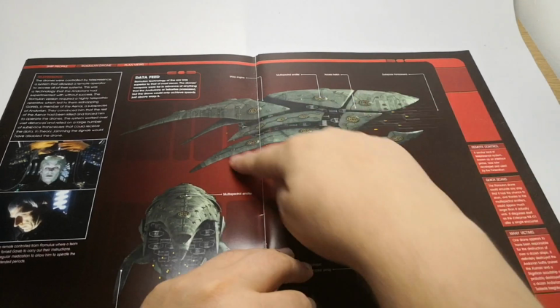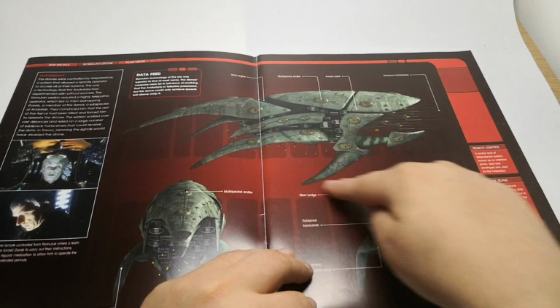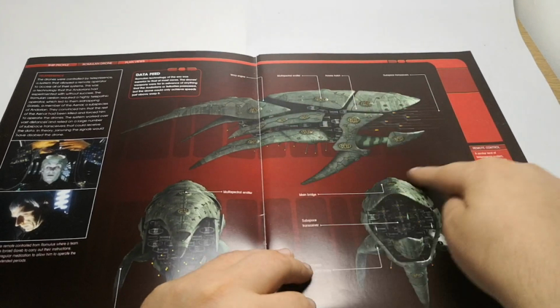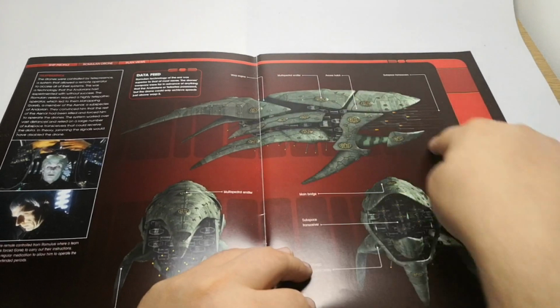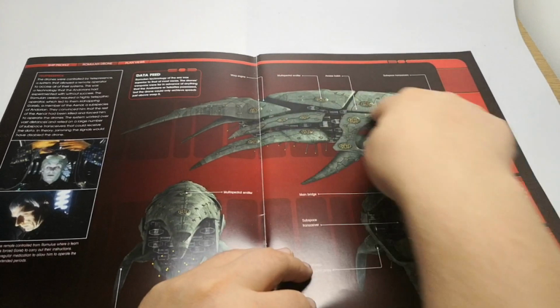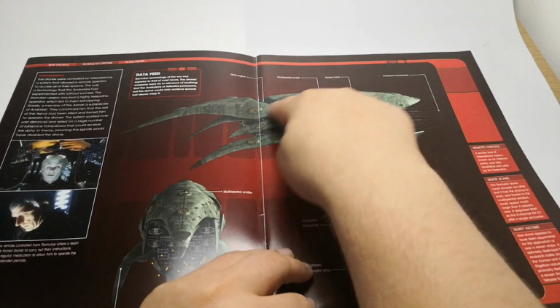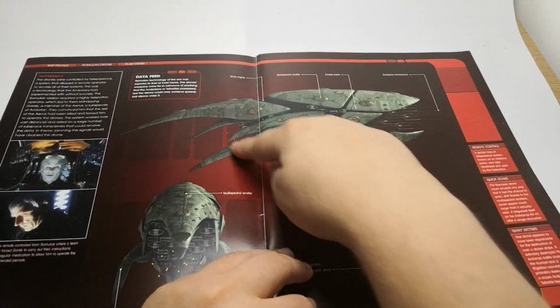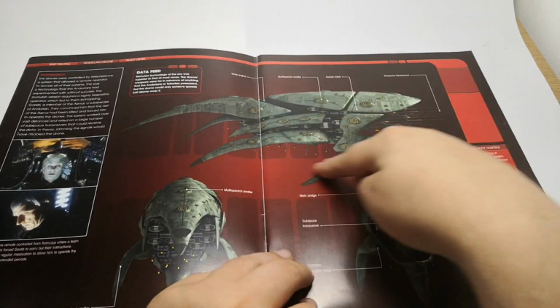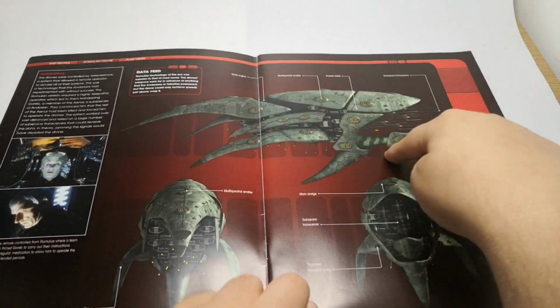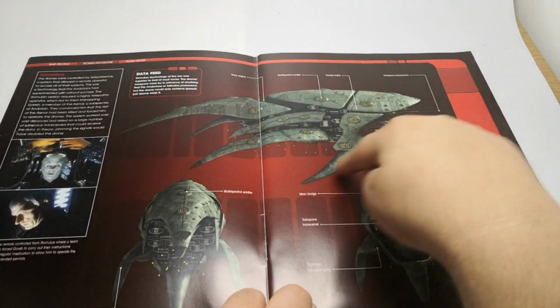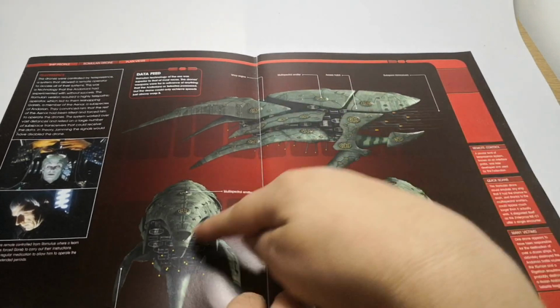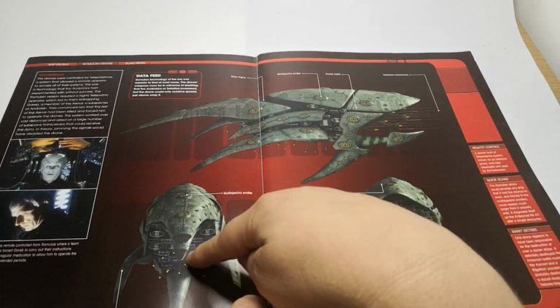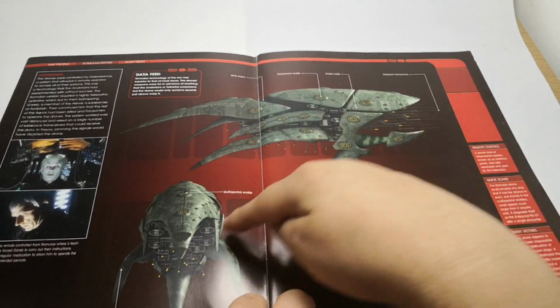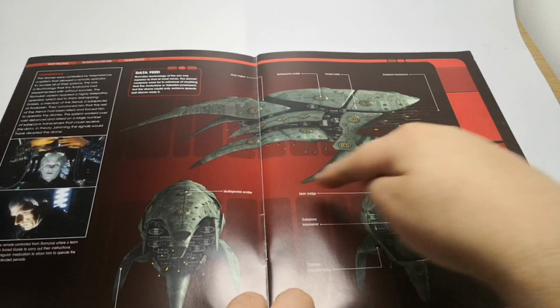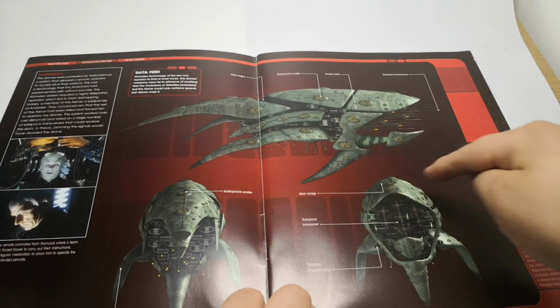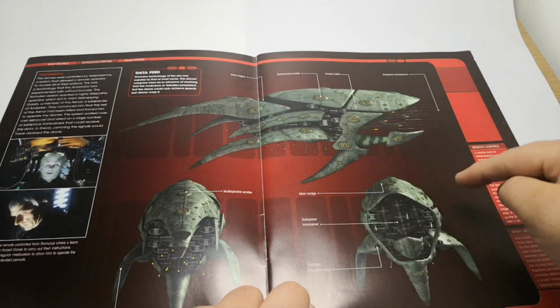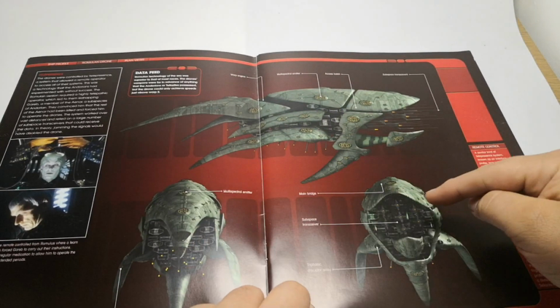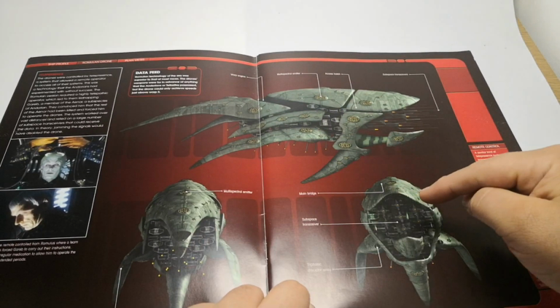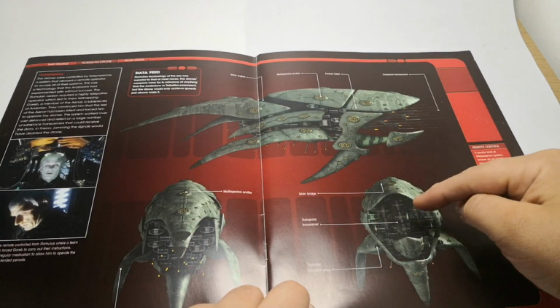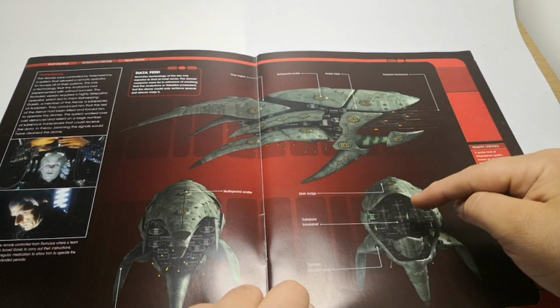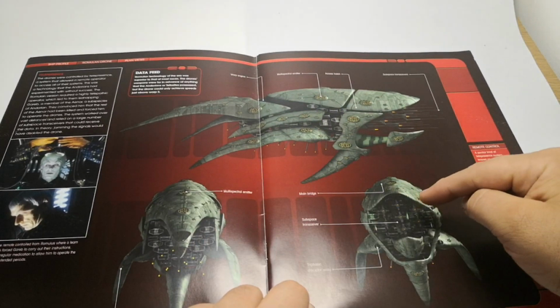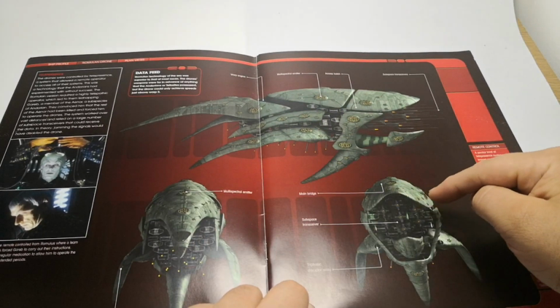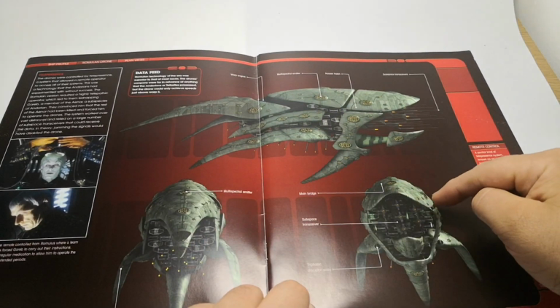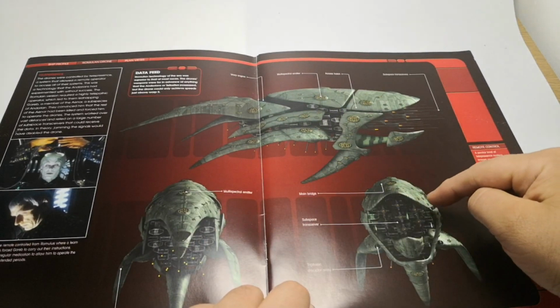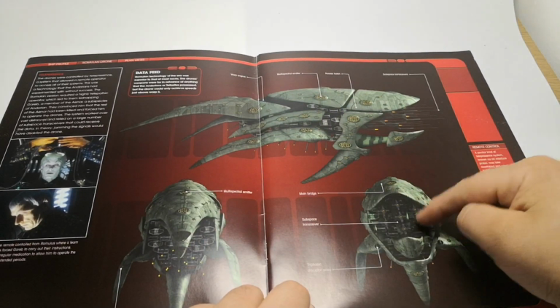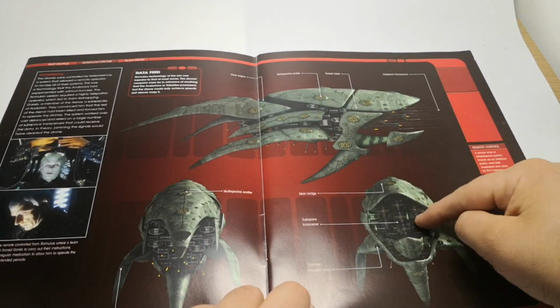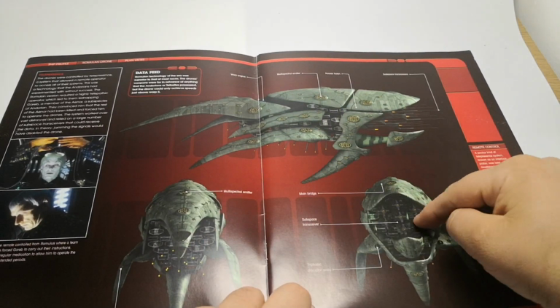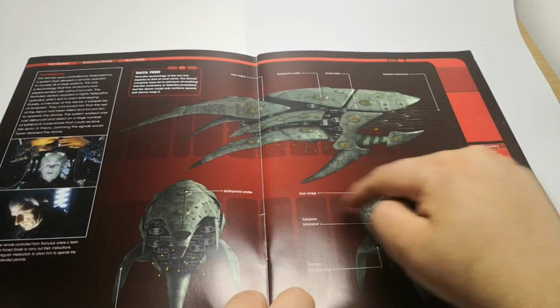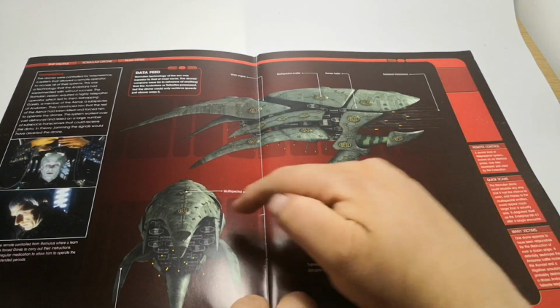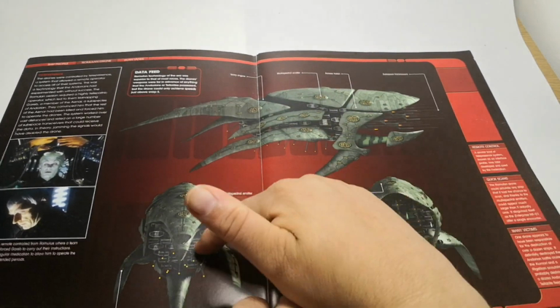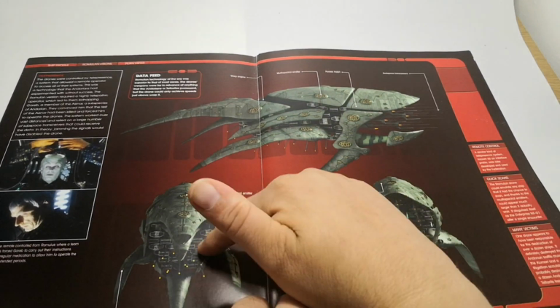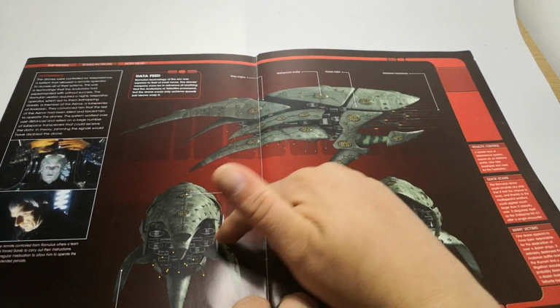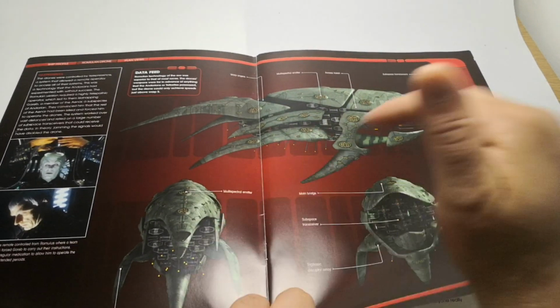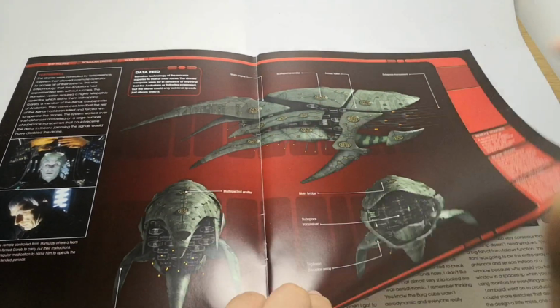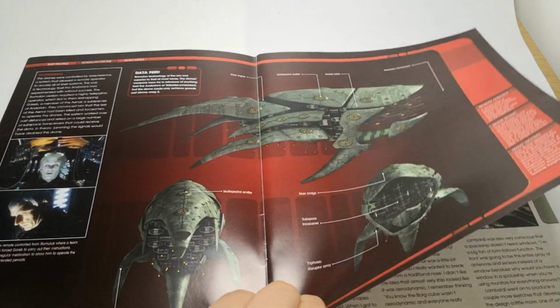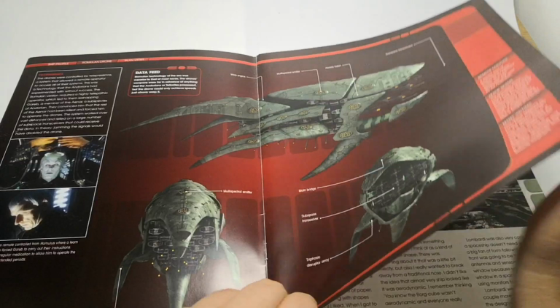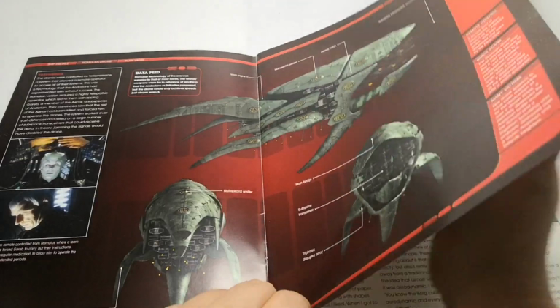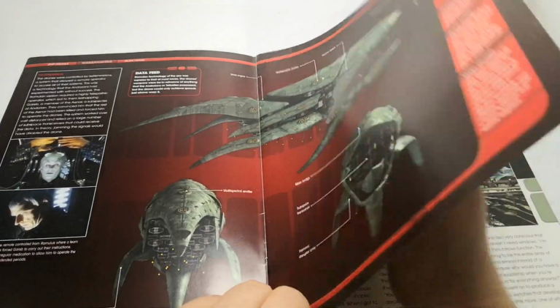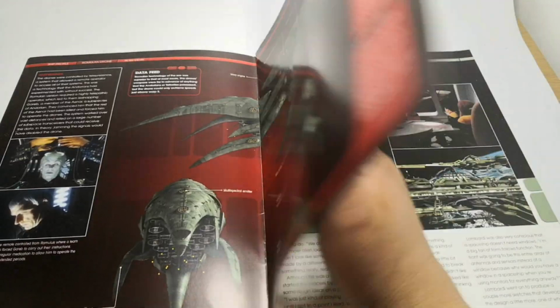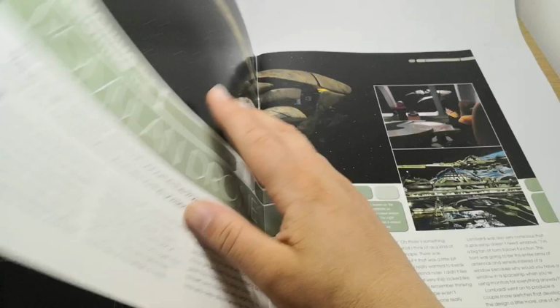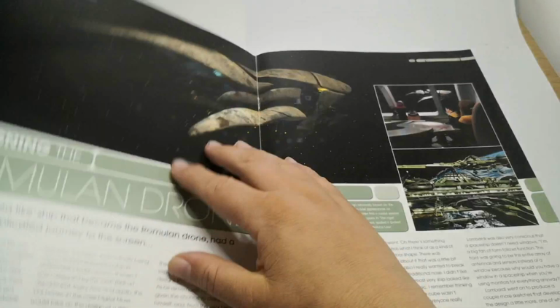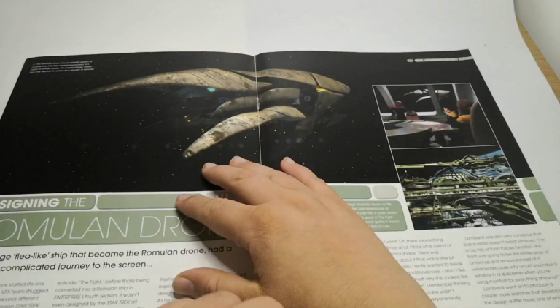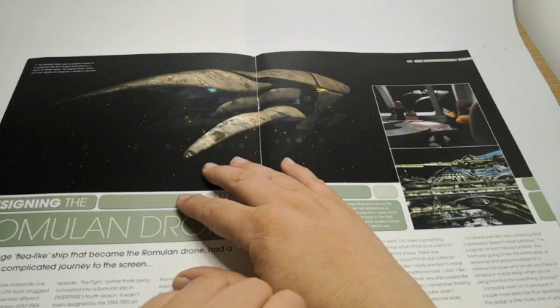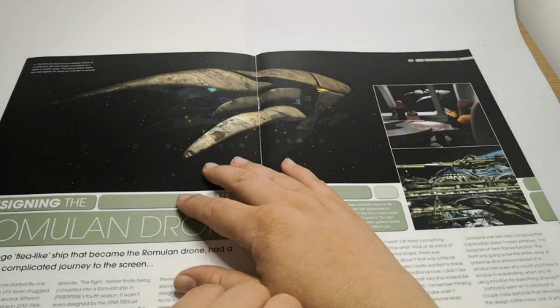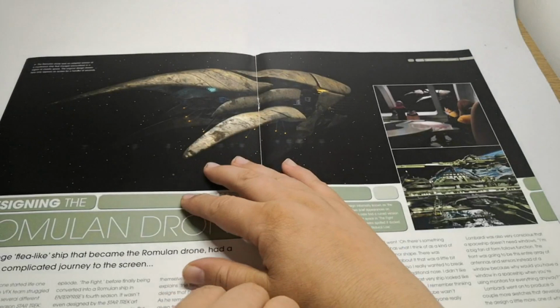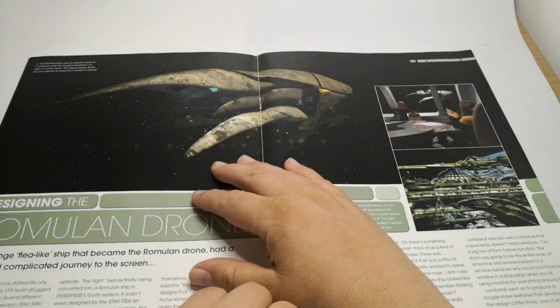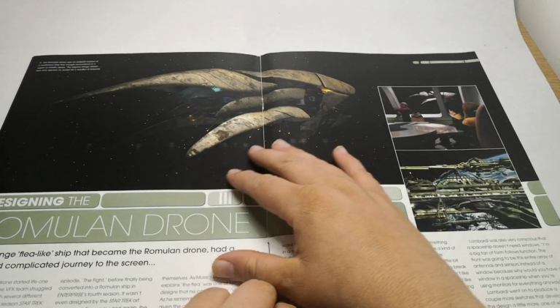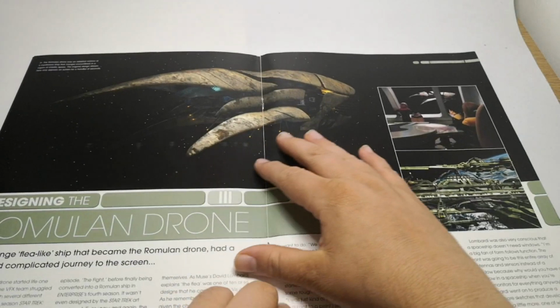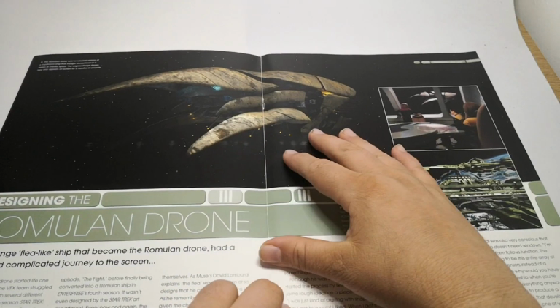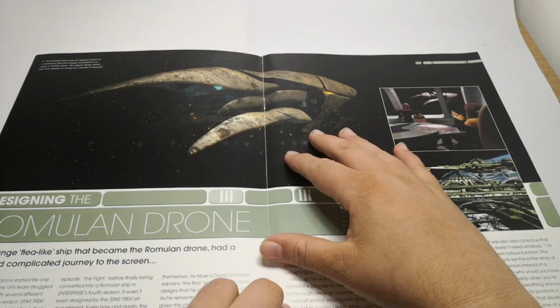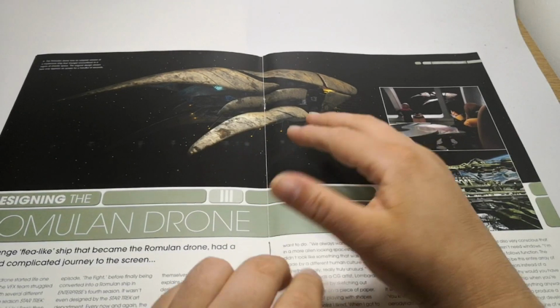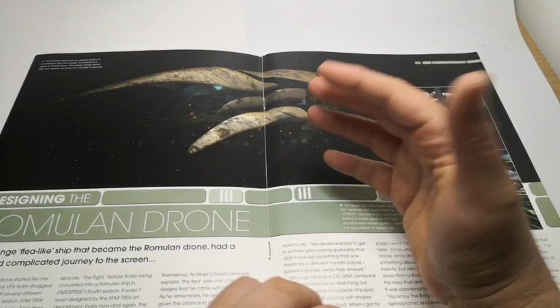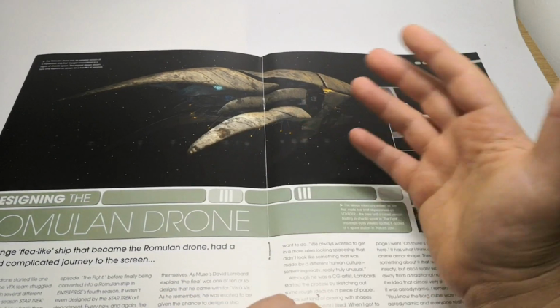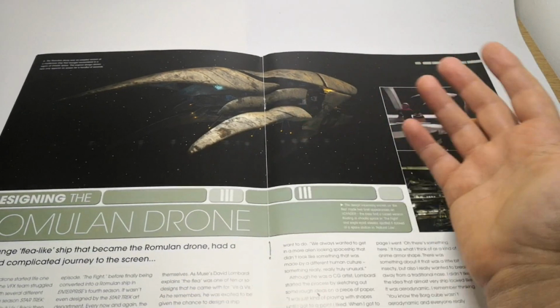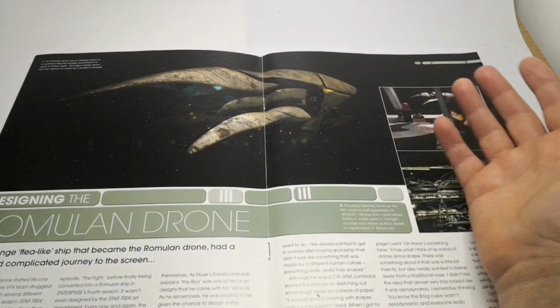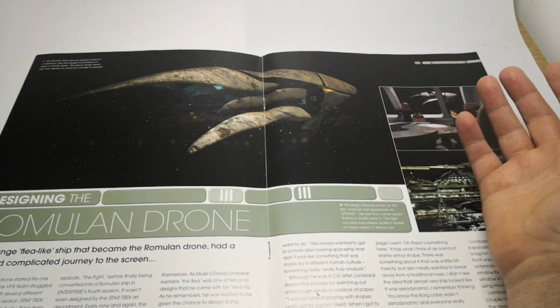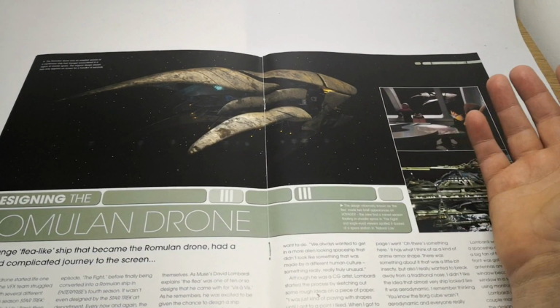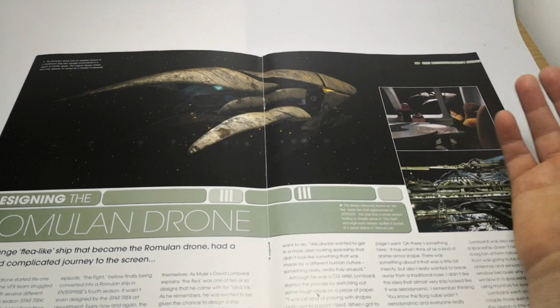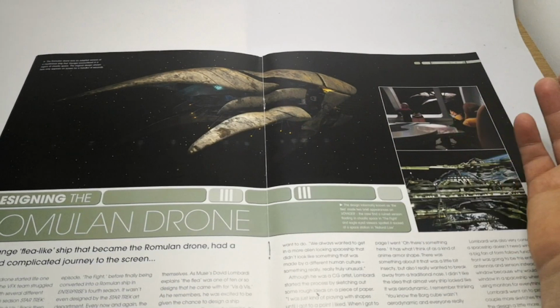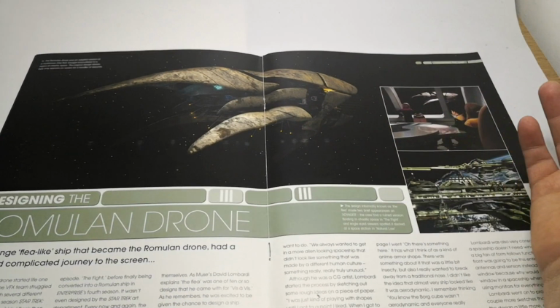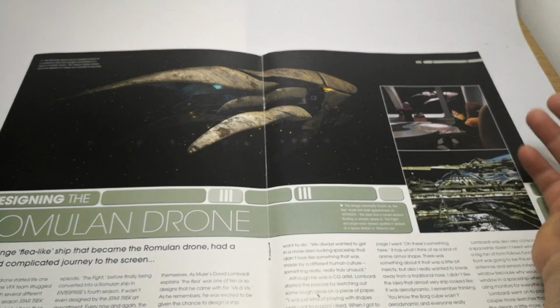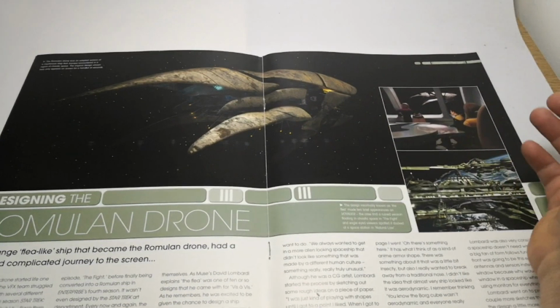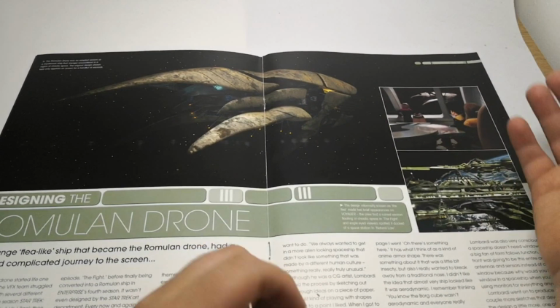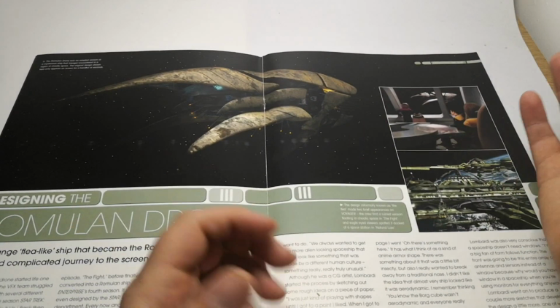Then we have a nice side picture, the front and the back. Designing the Romulan drone ship.